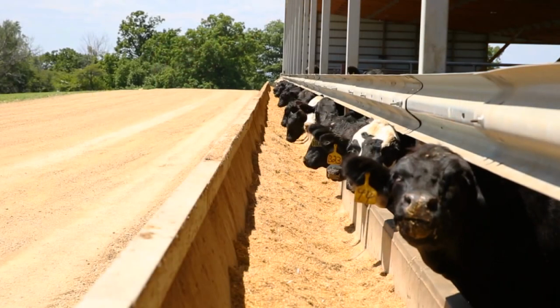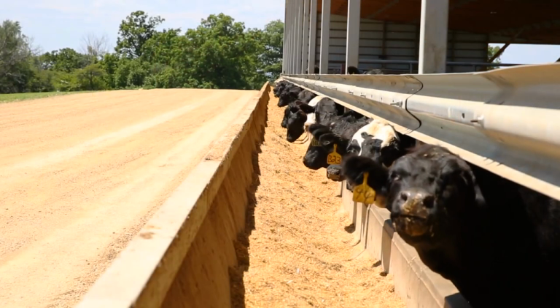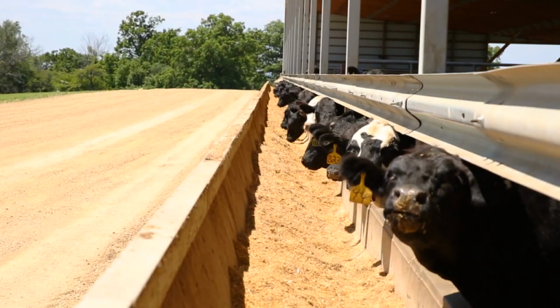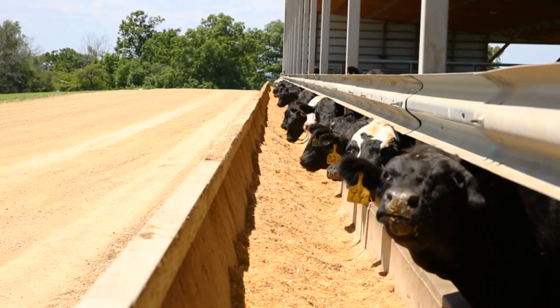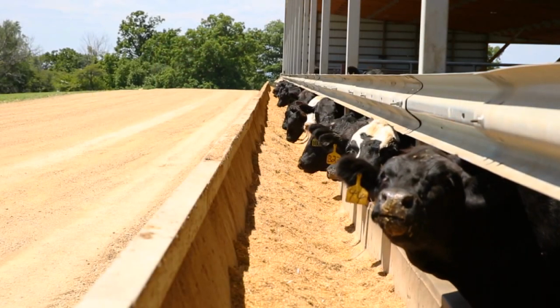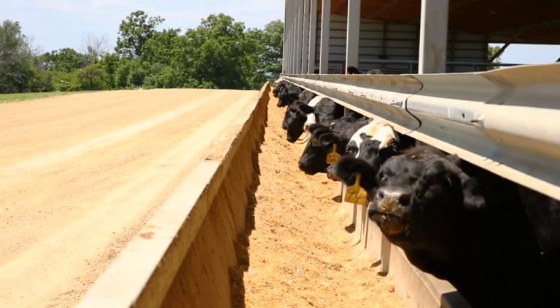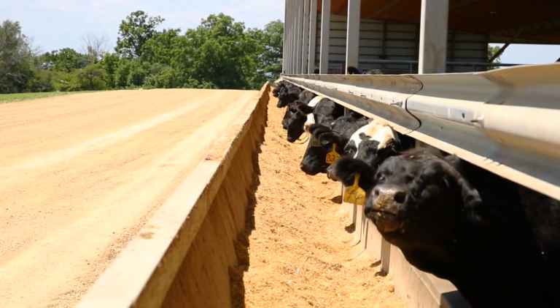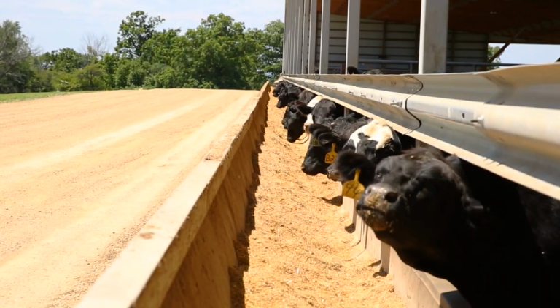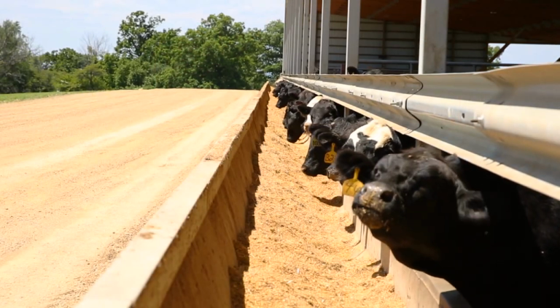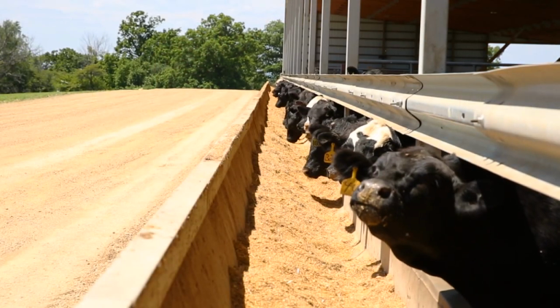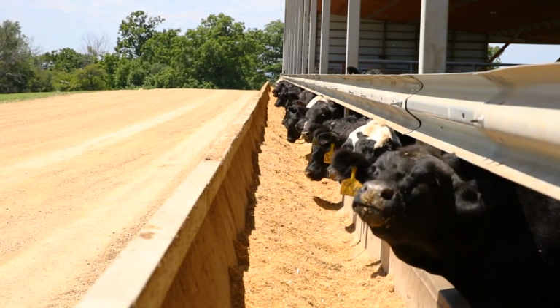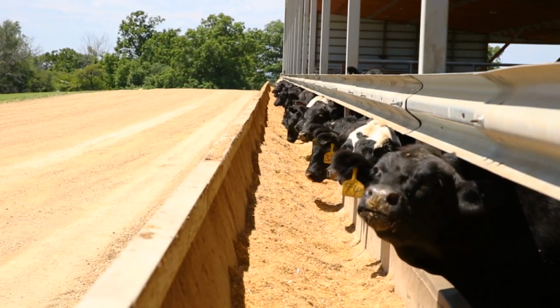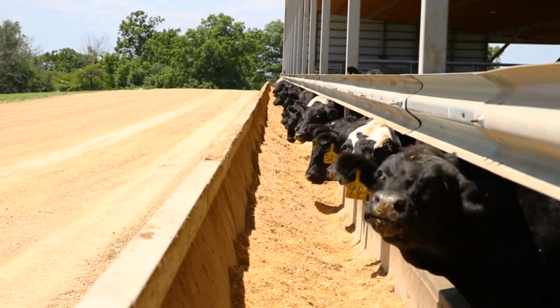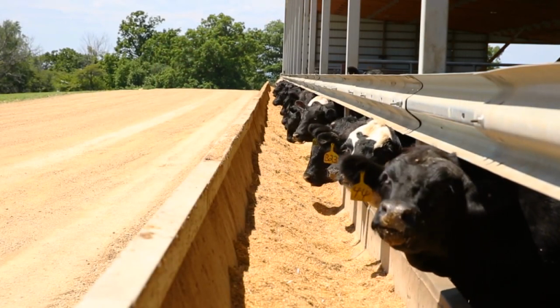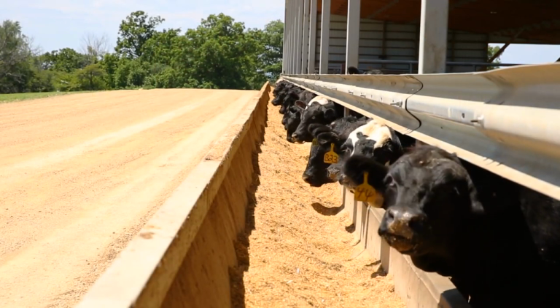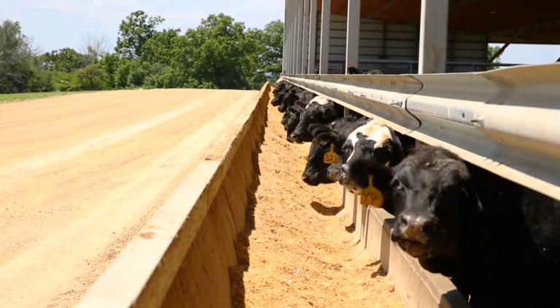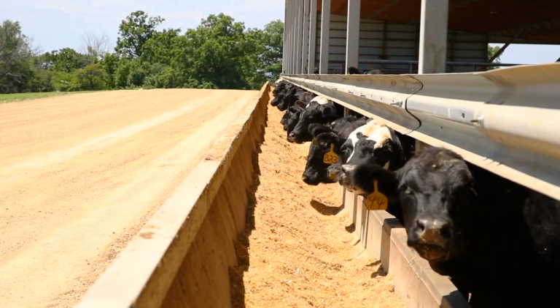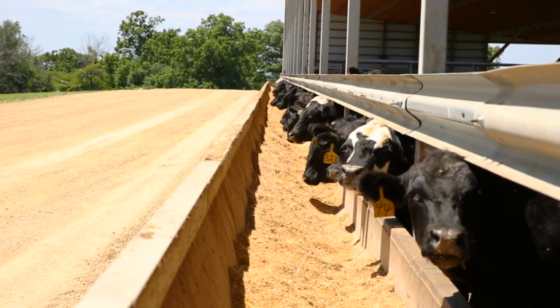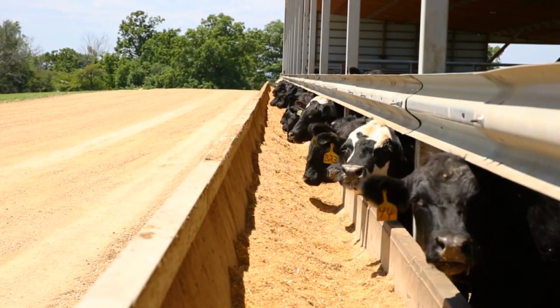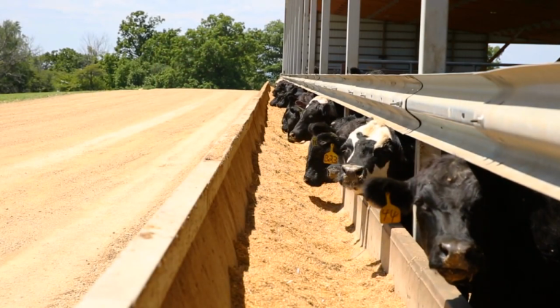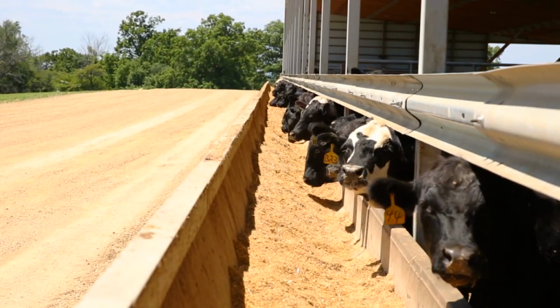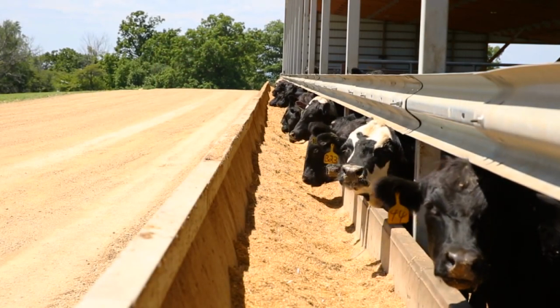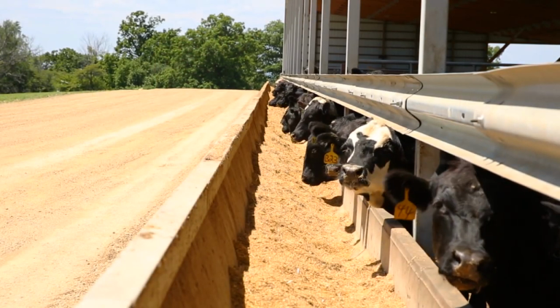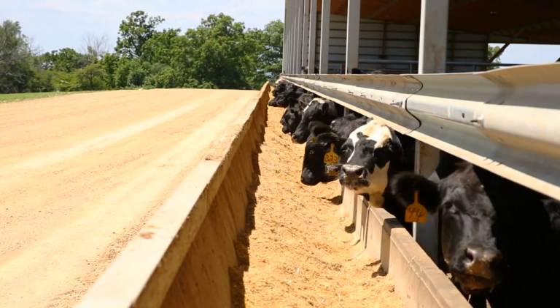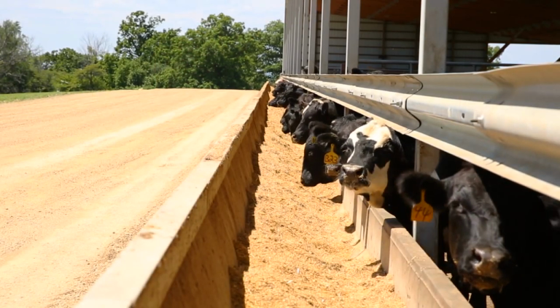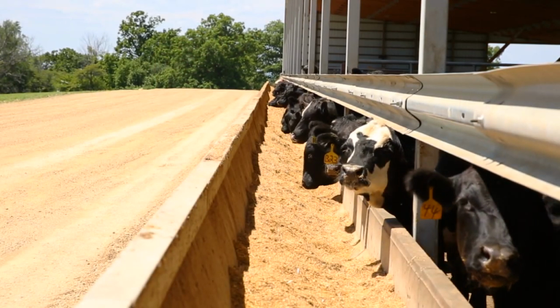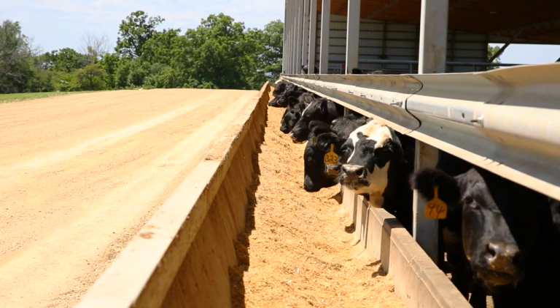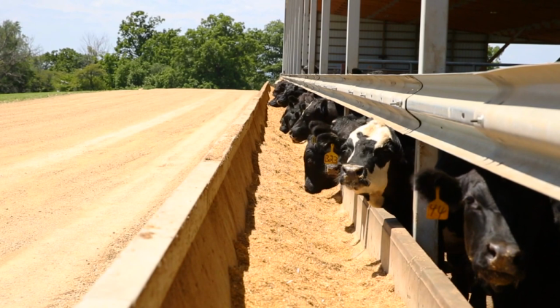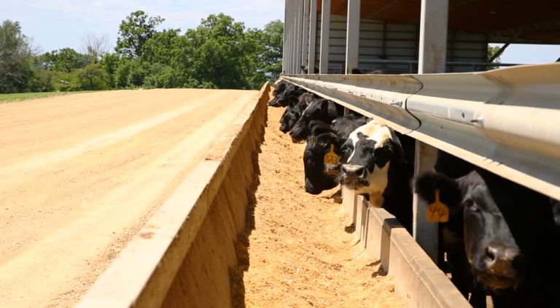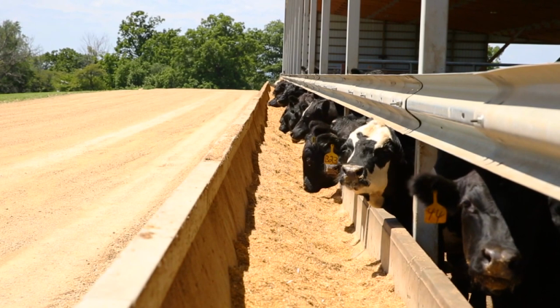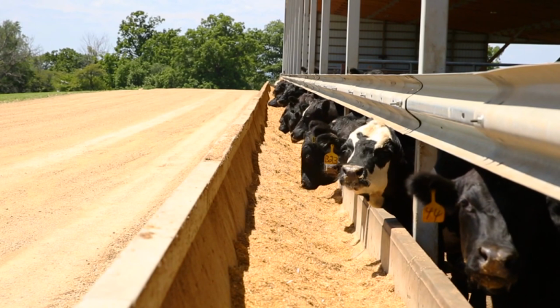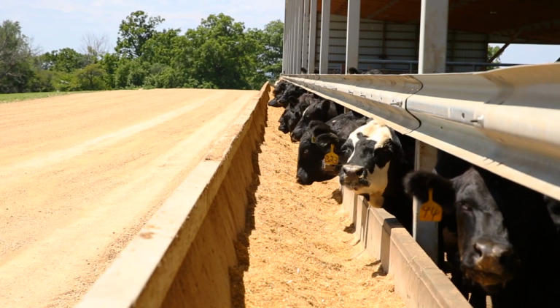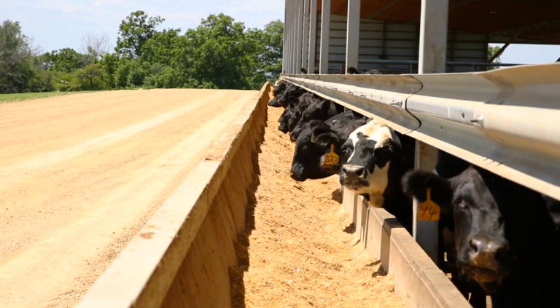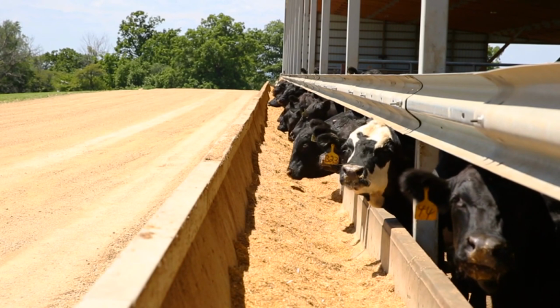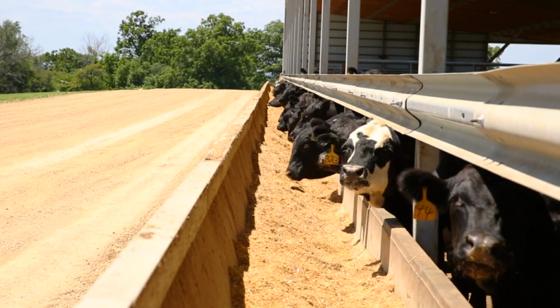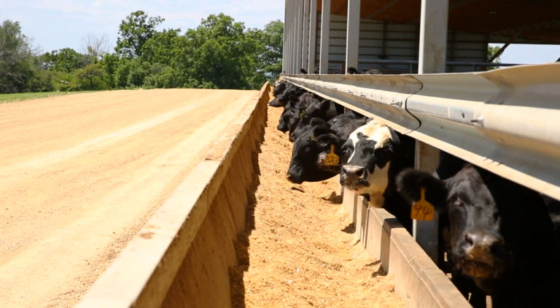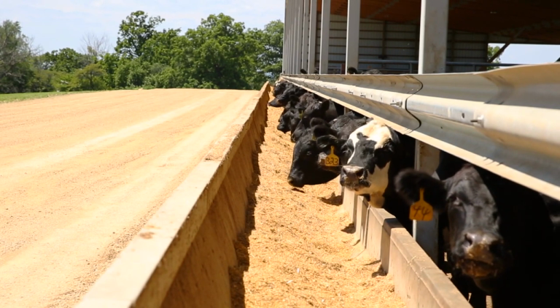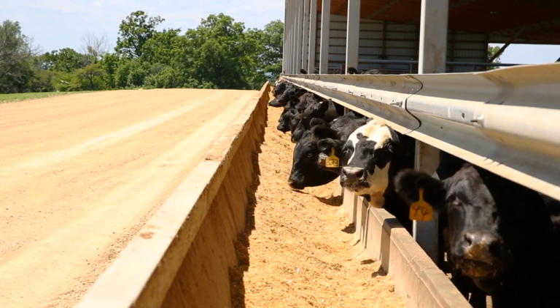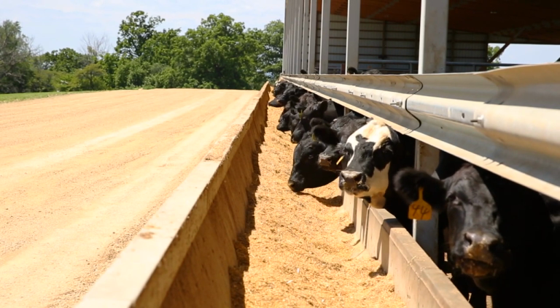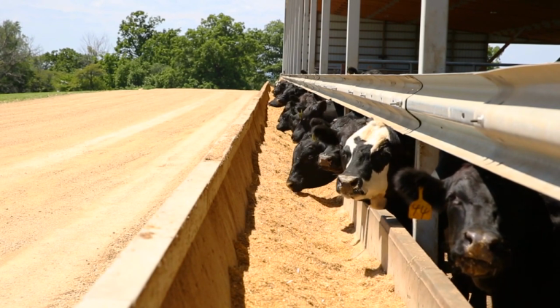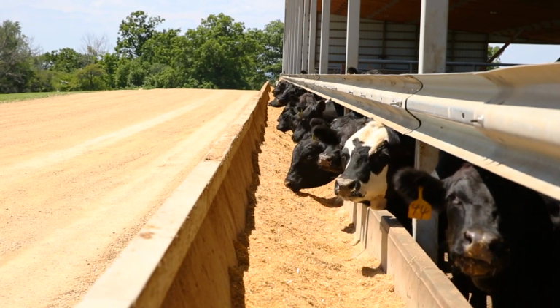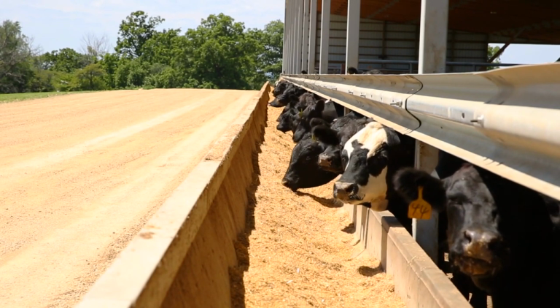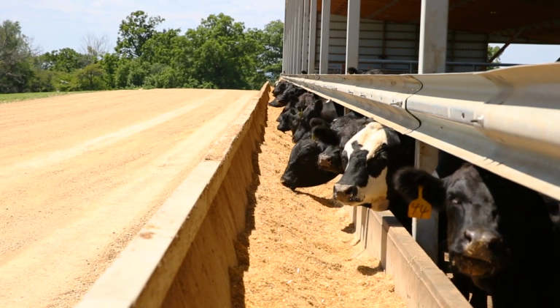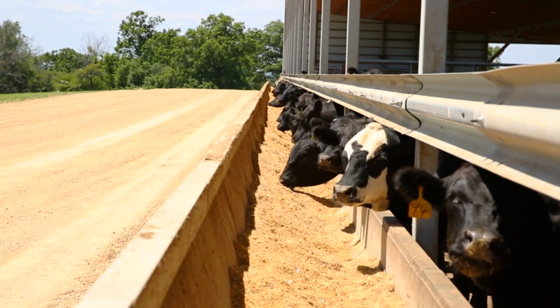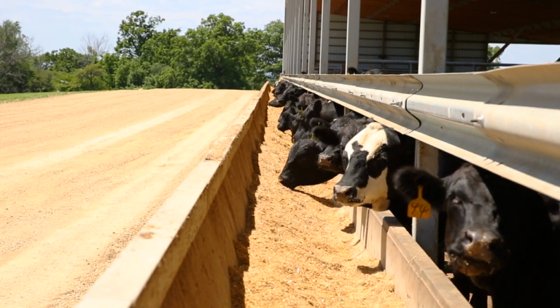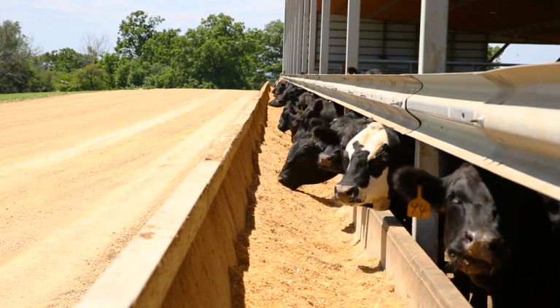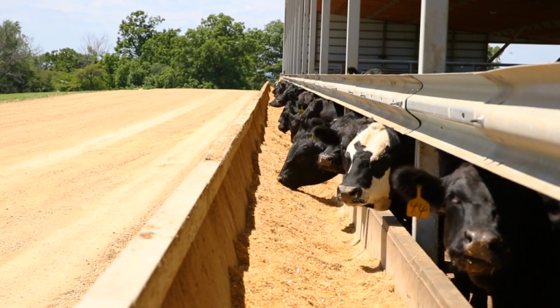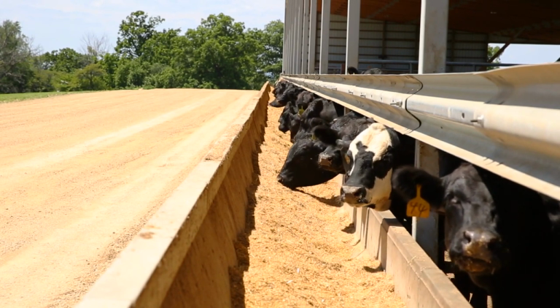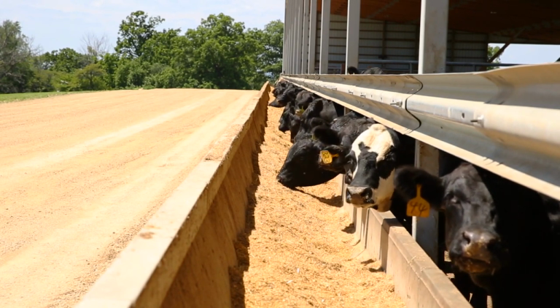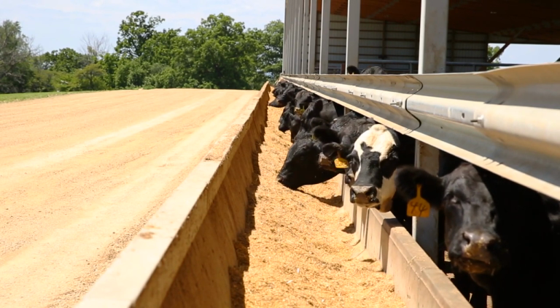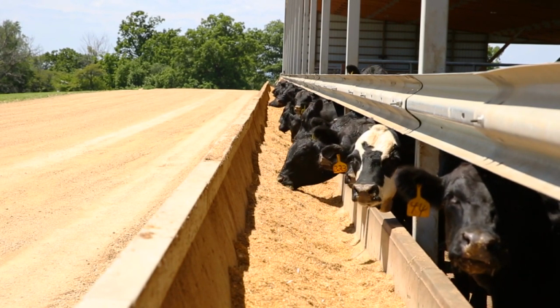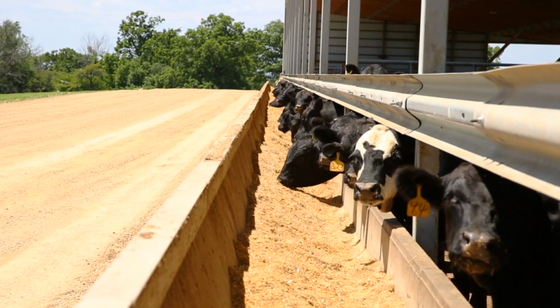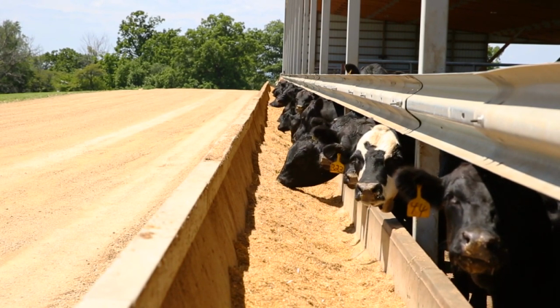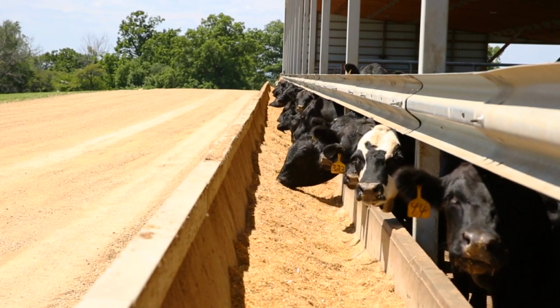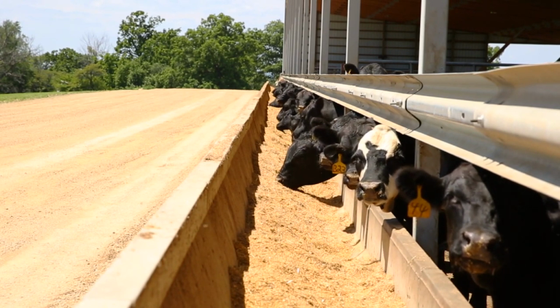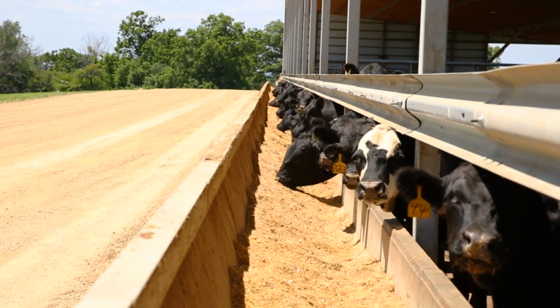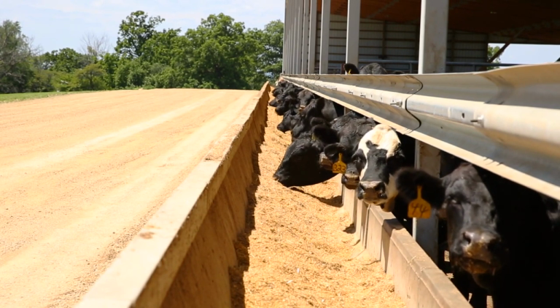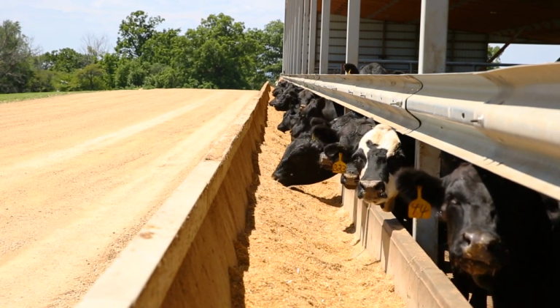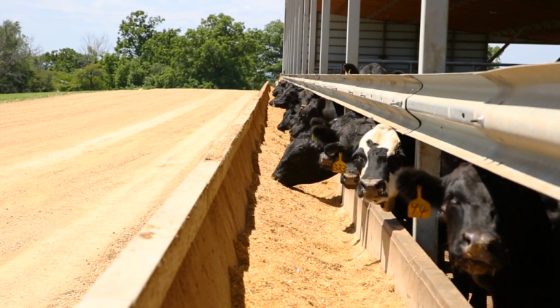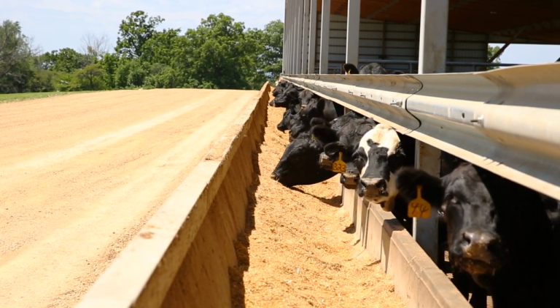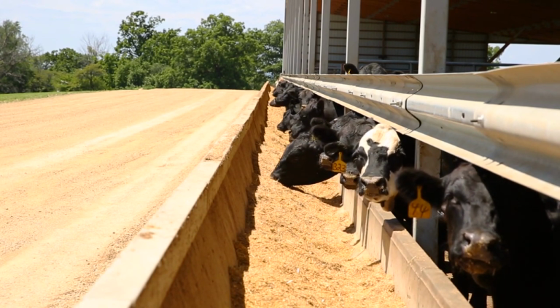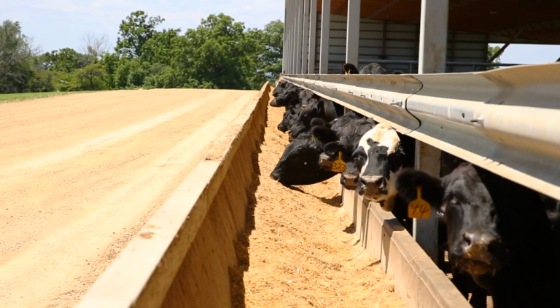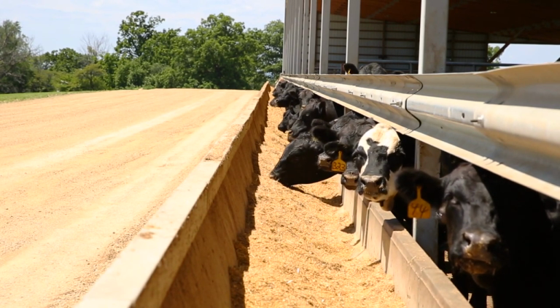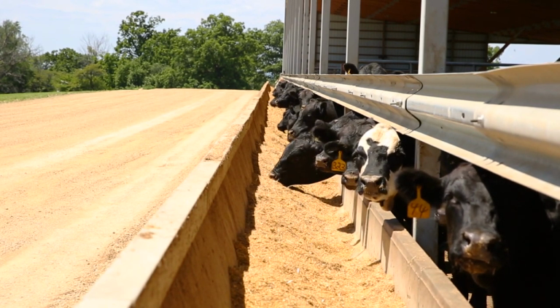Our rate of gain went from 2.9 to 3 when we were outside. Now inside our buildings we're almost pushing the envelope of 4, so we've really seen the improvement by coming inside.